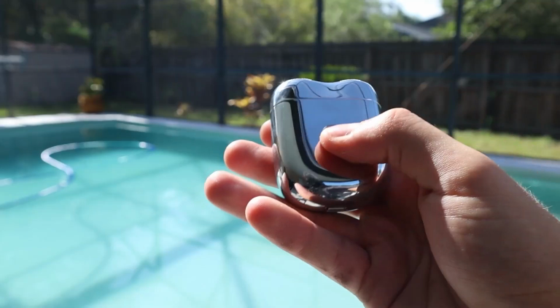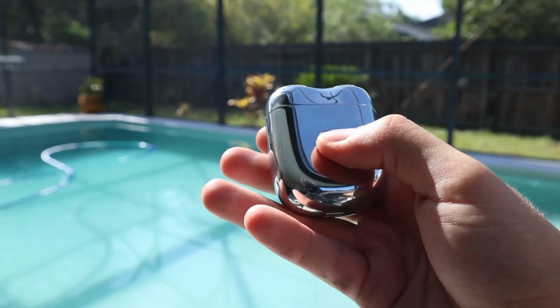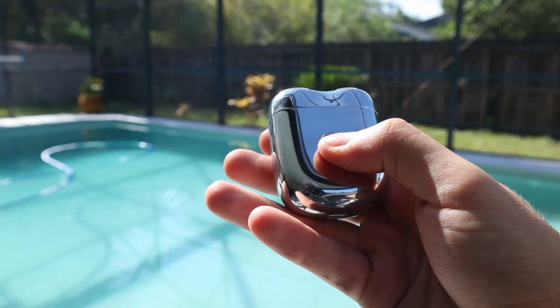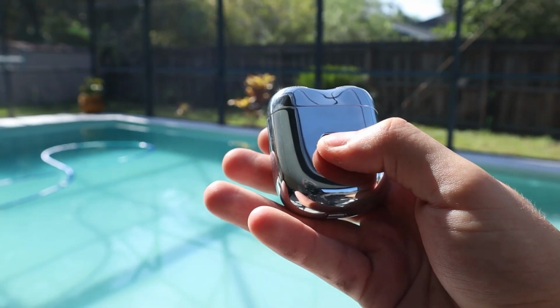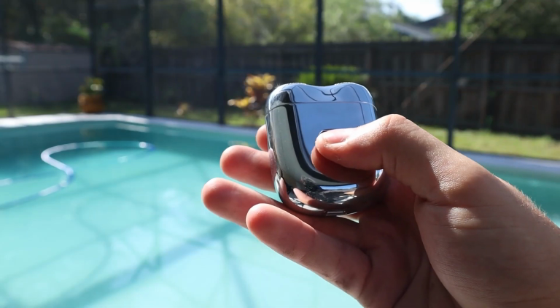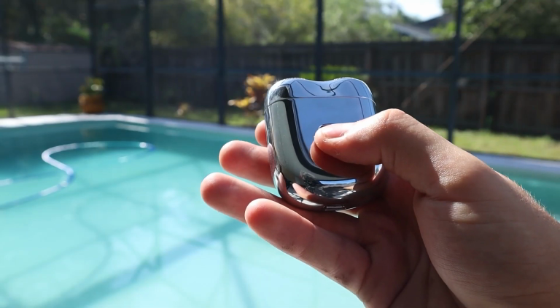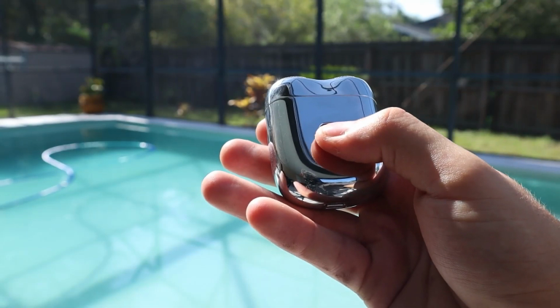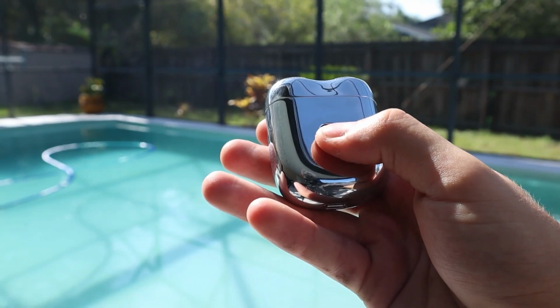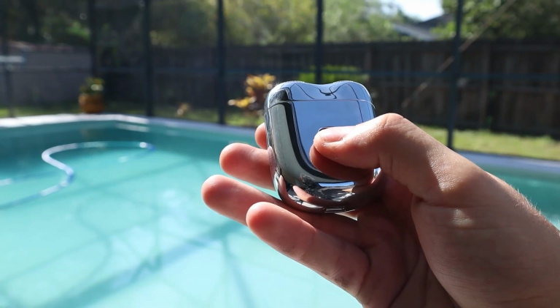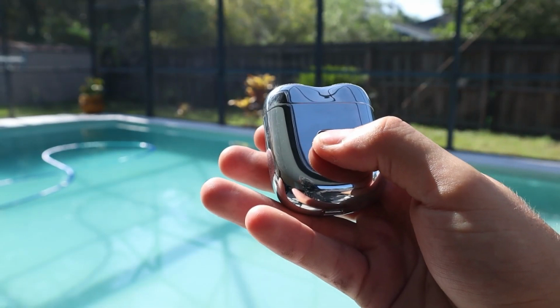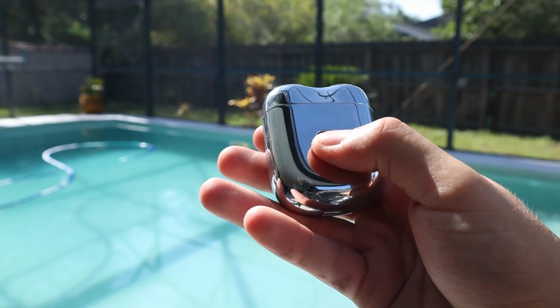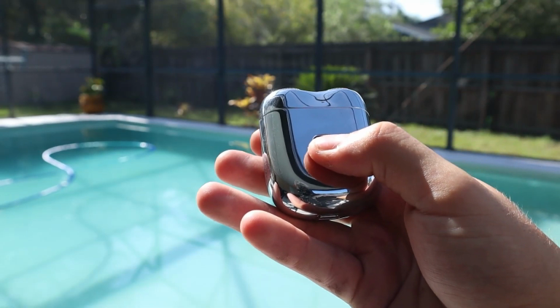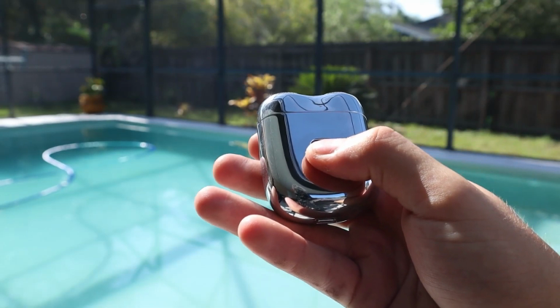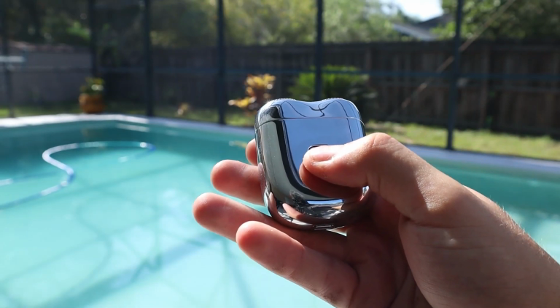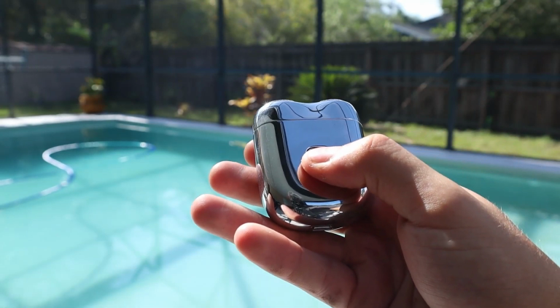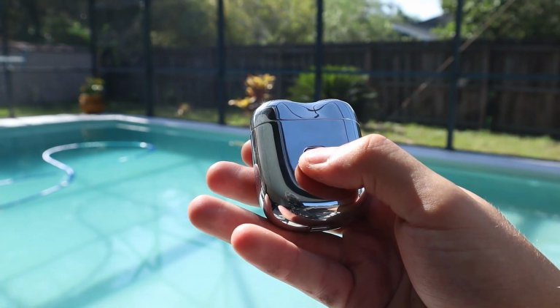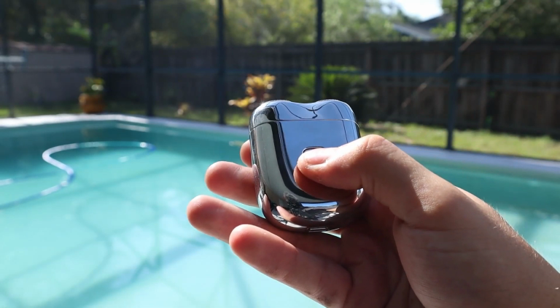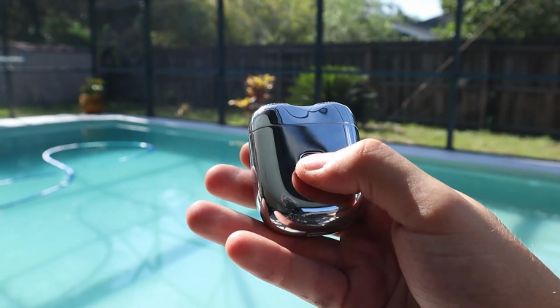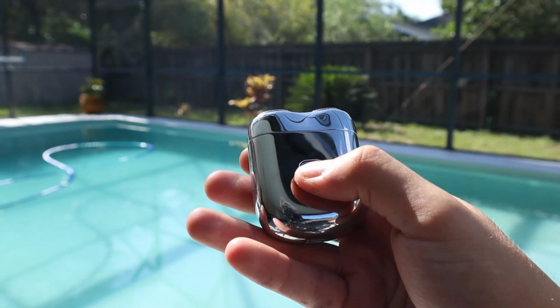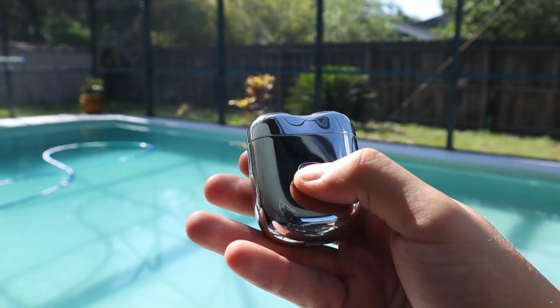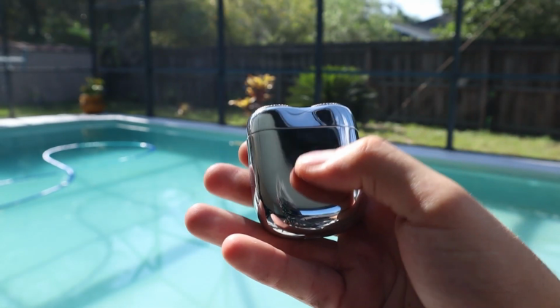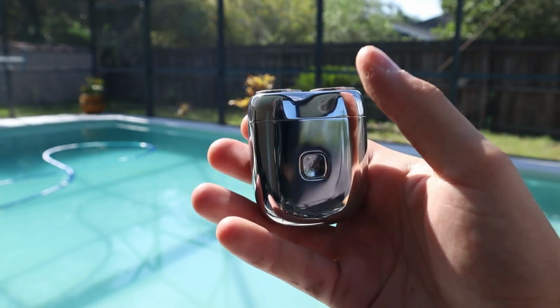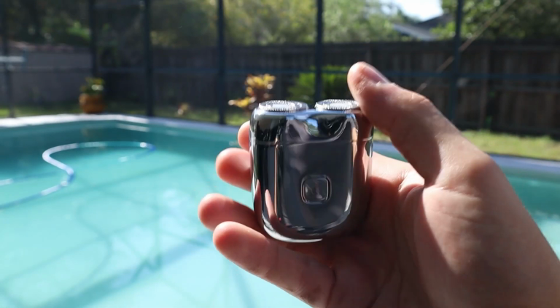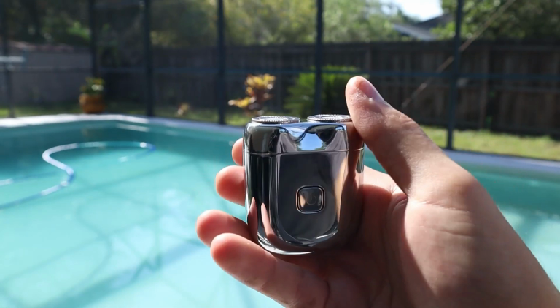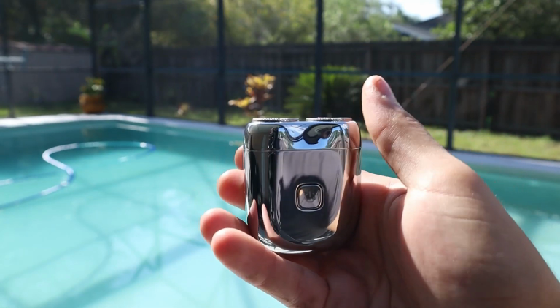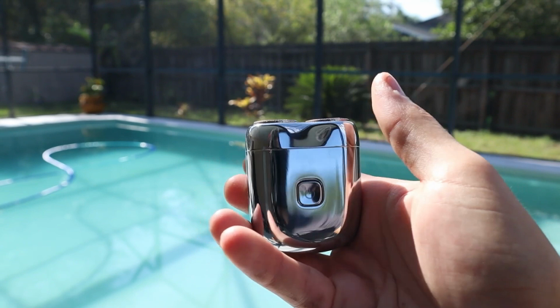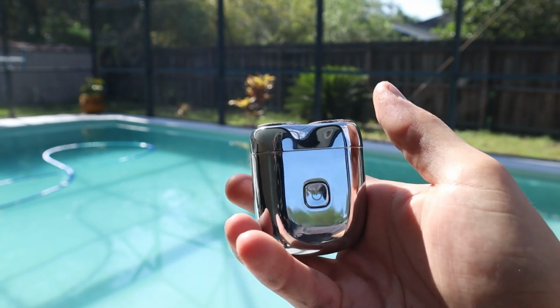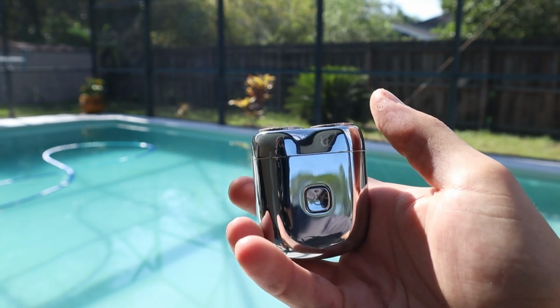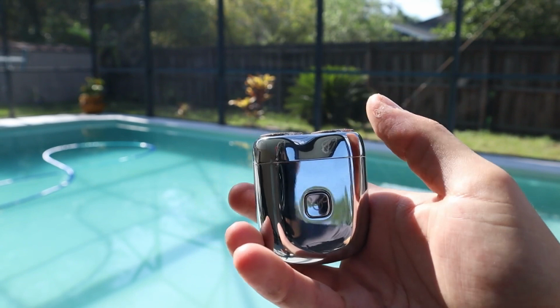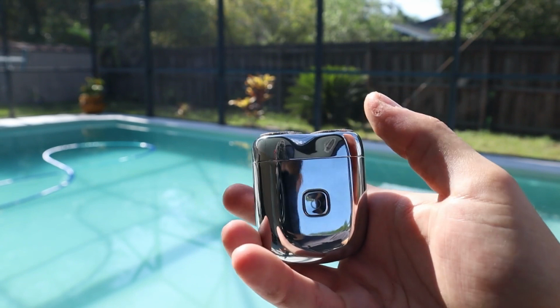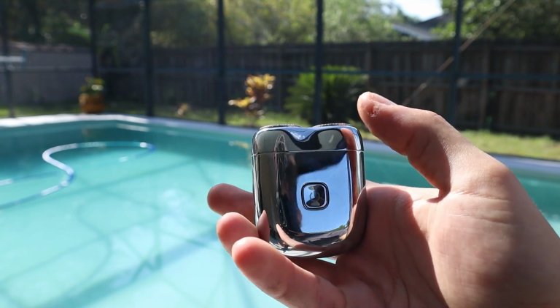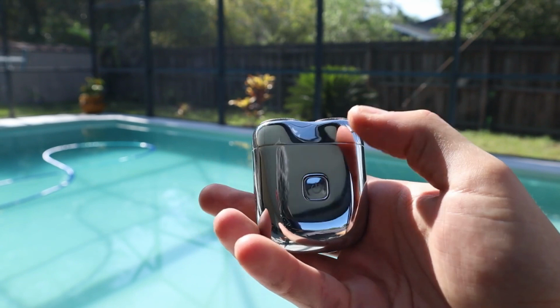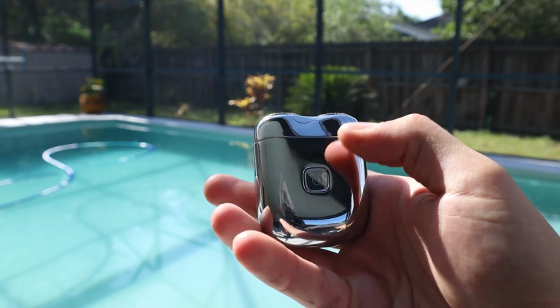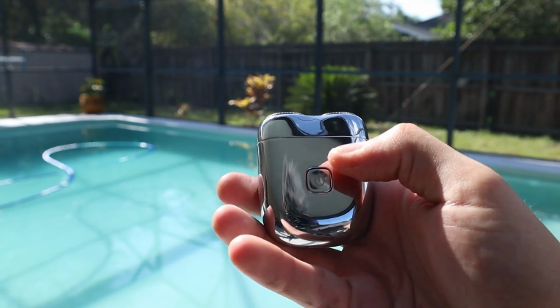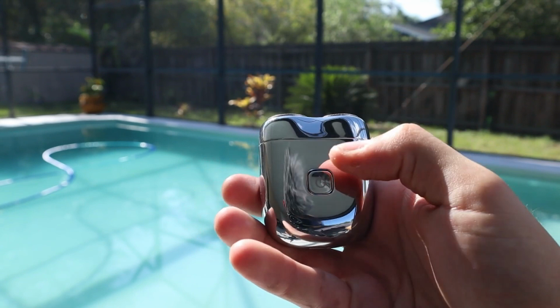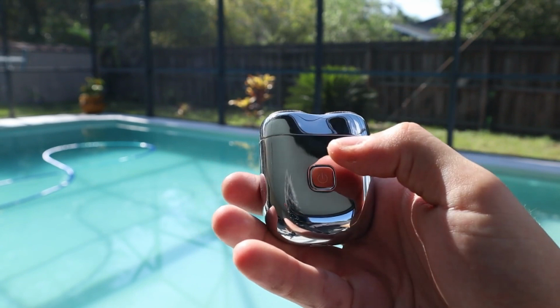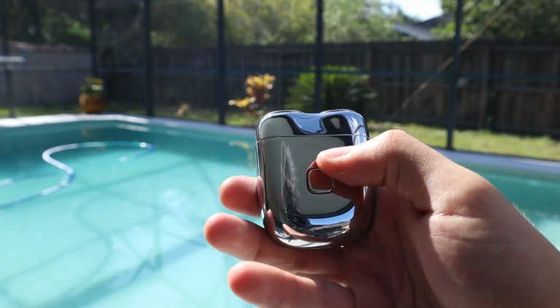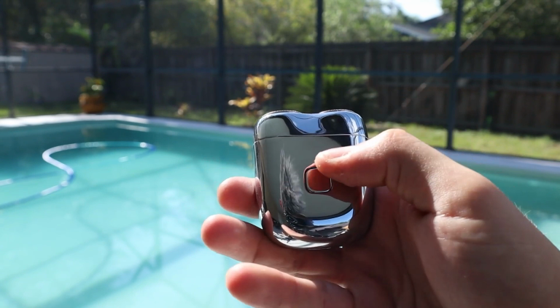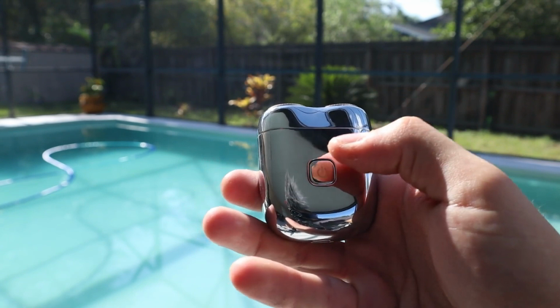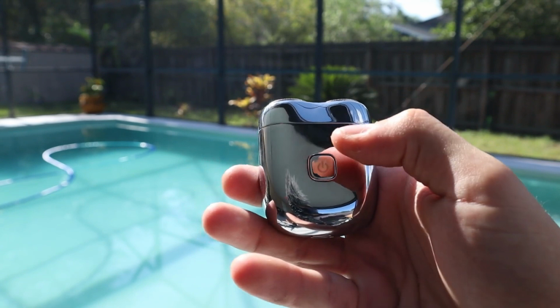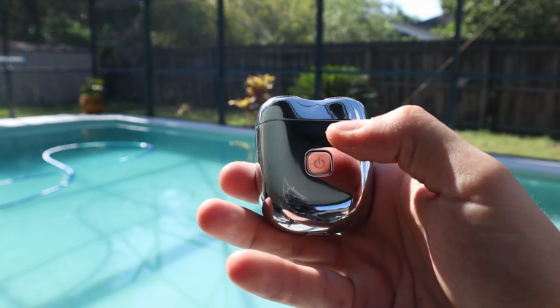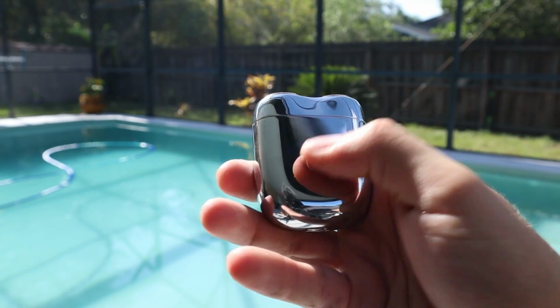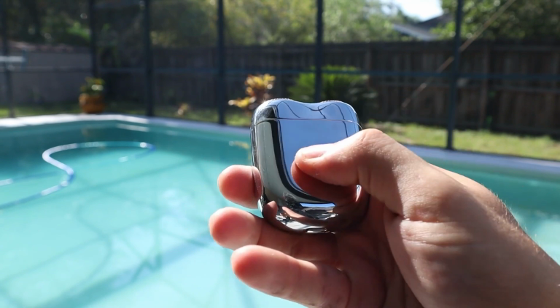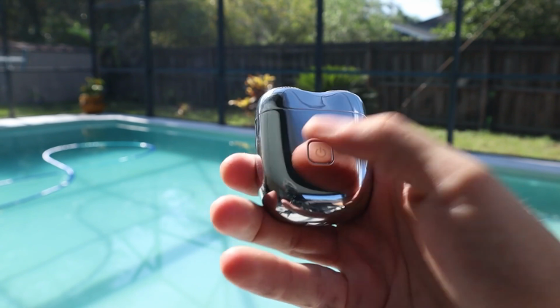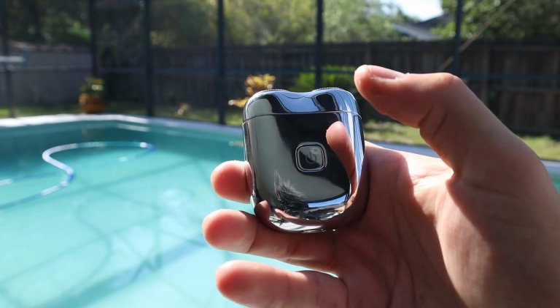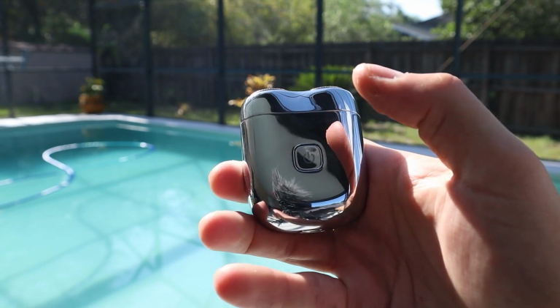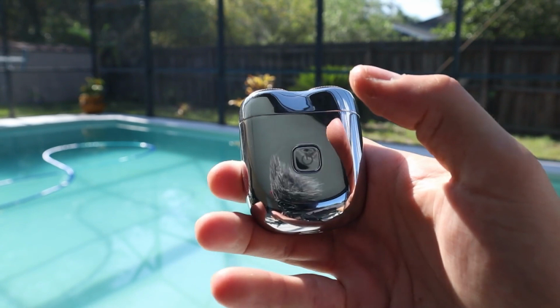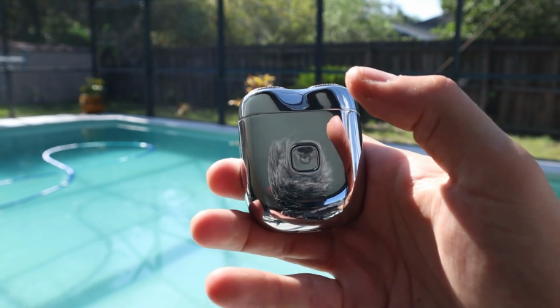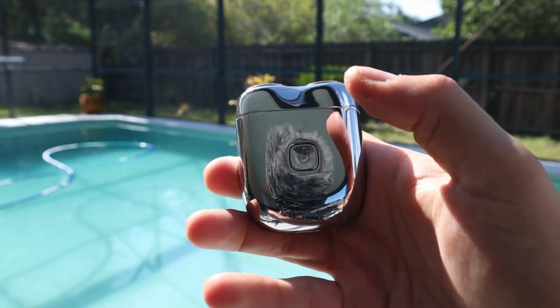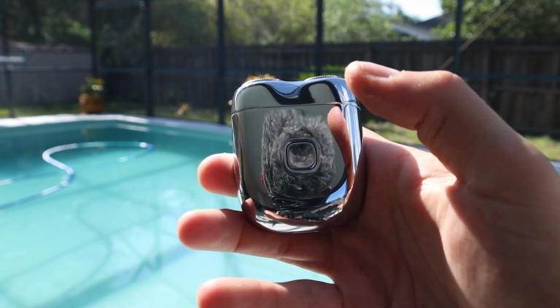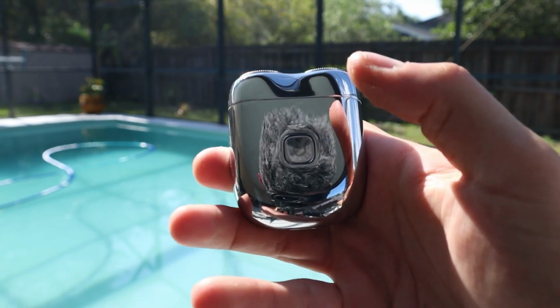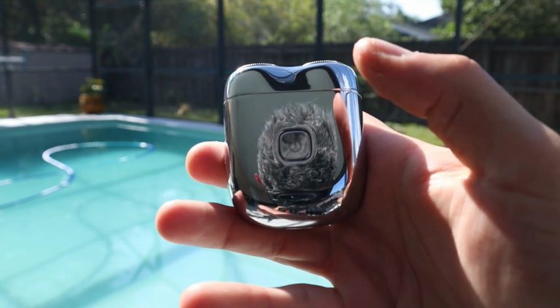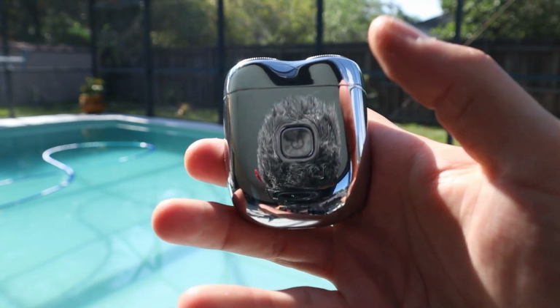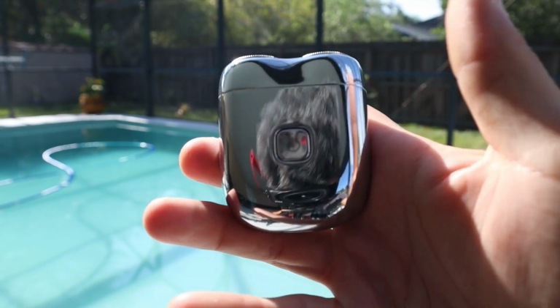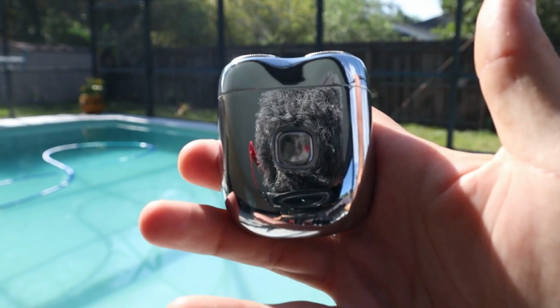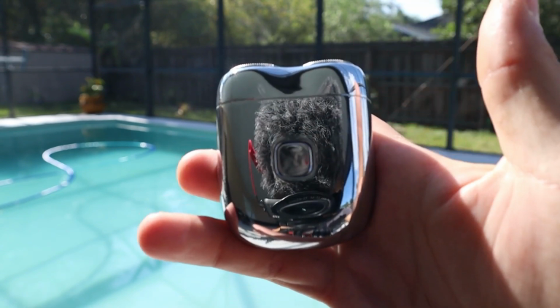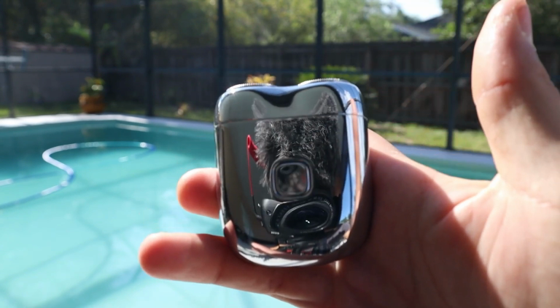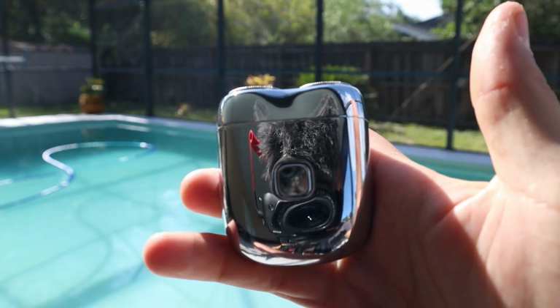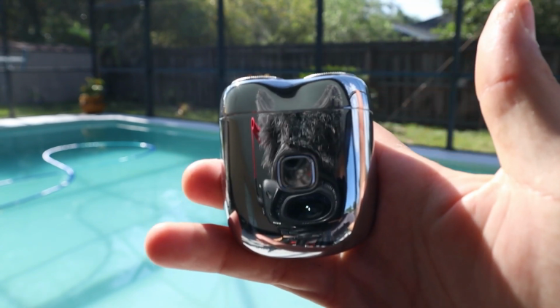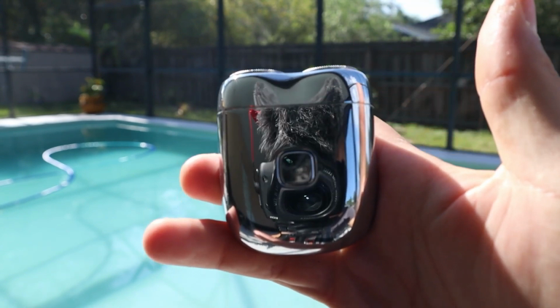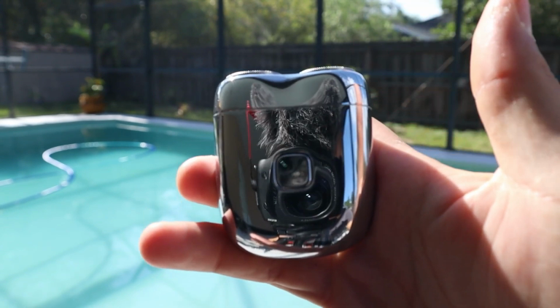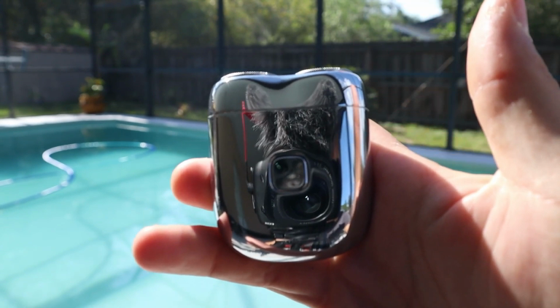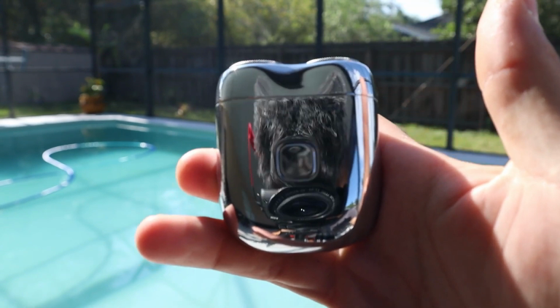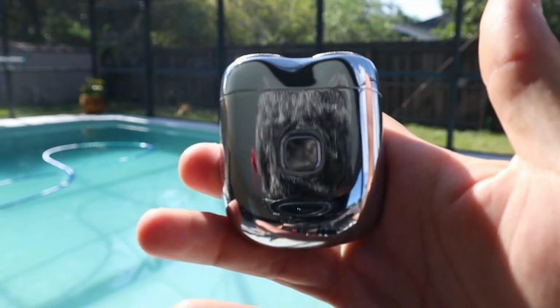There is a travel lock feature, so you have to press and hold the power button for two seconds to turn it on or off. And now it's on.